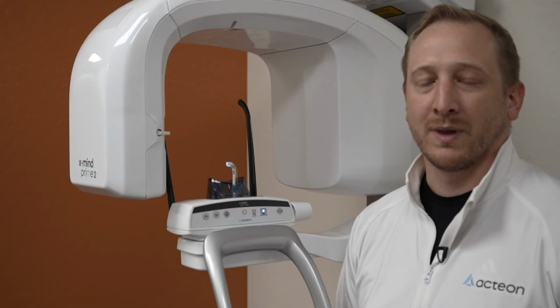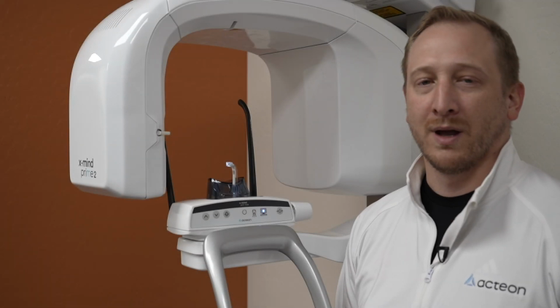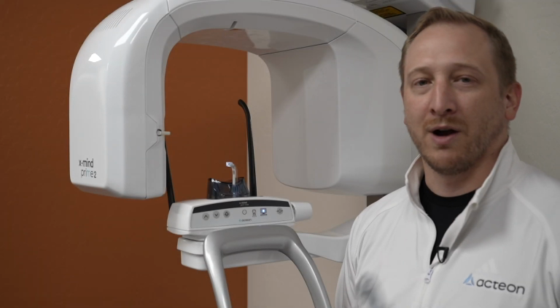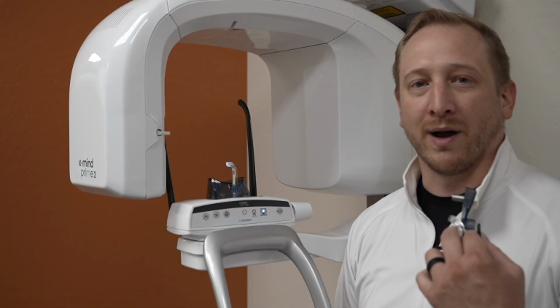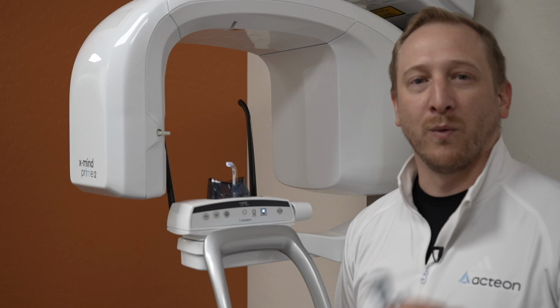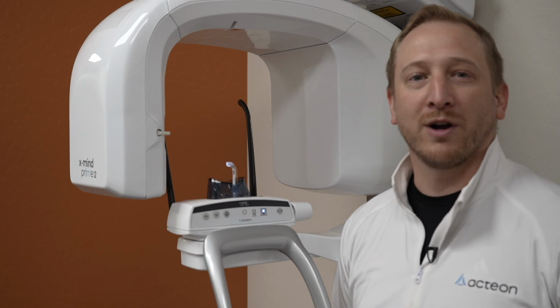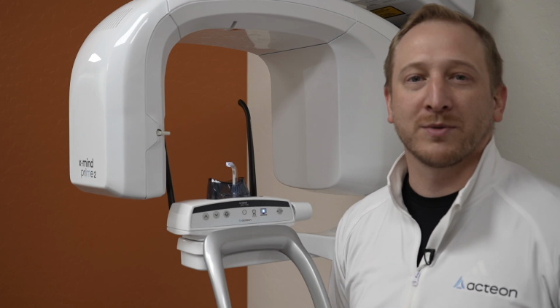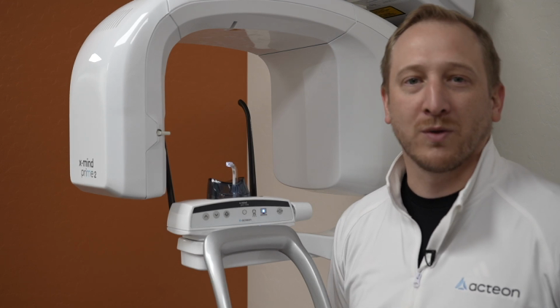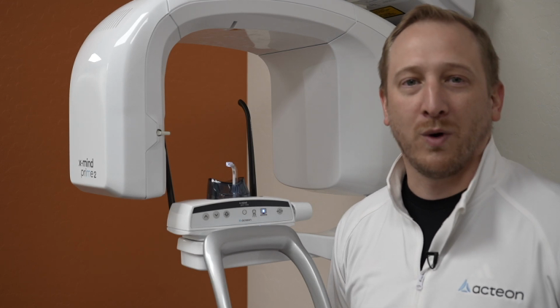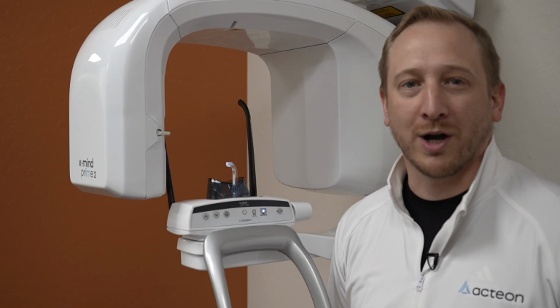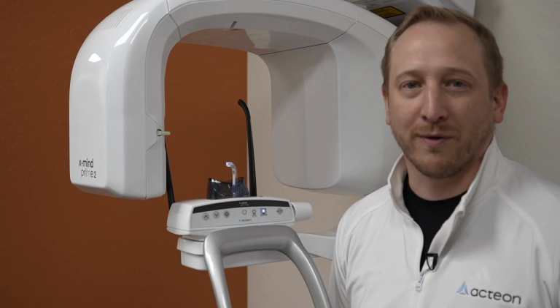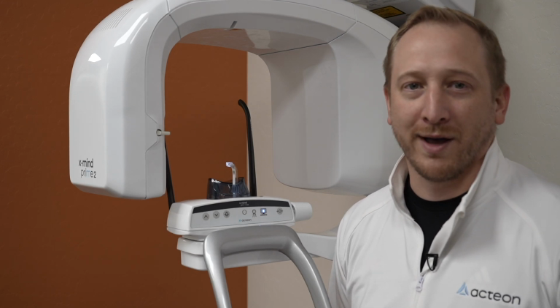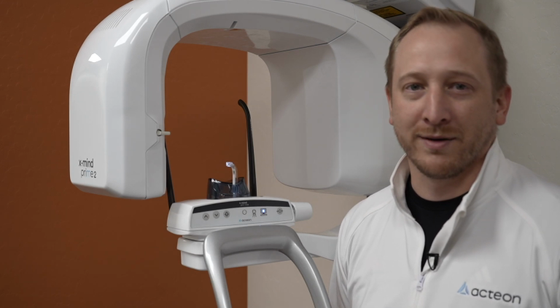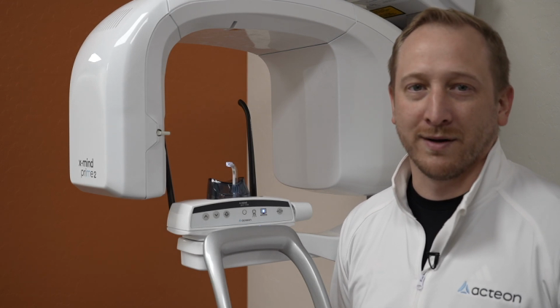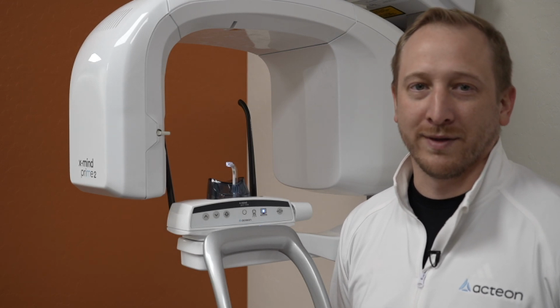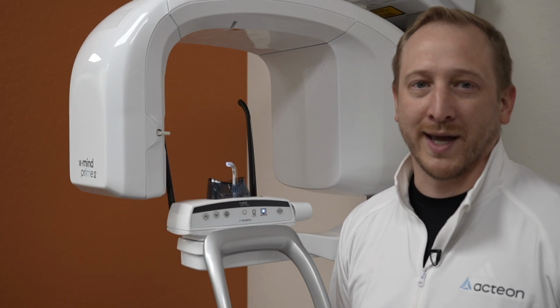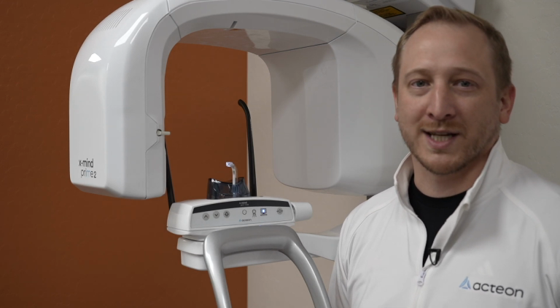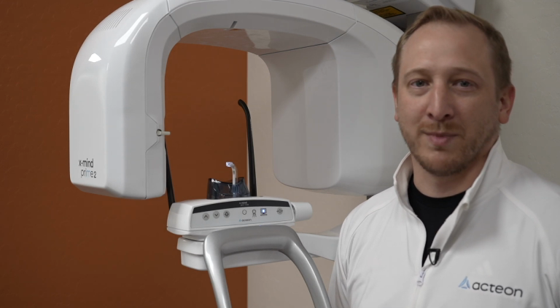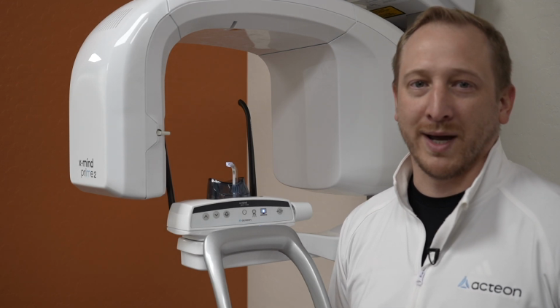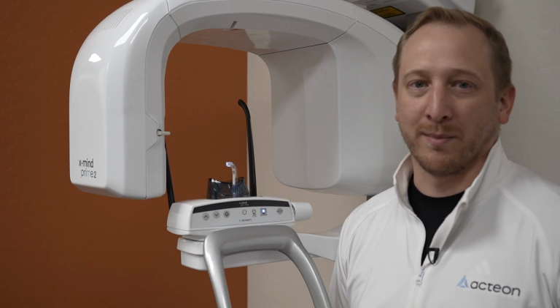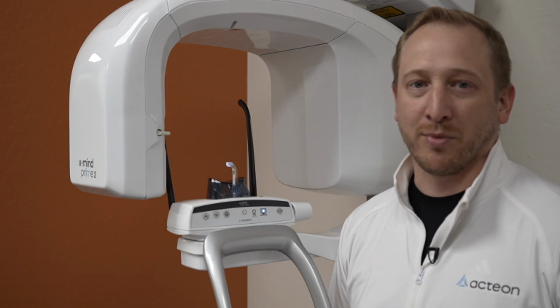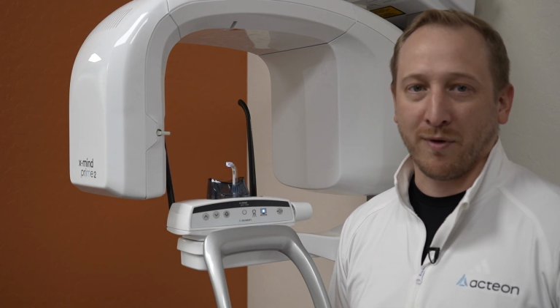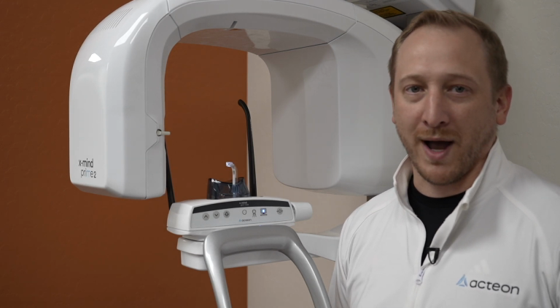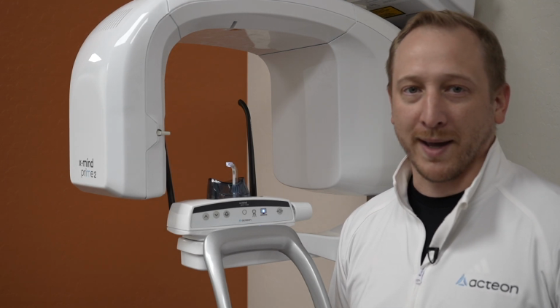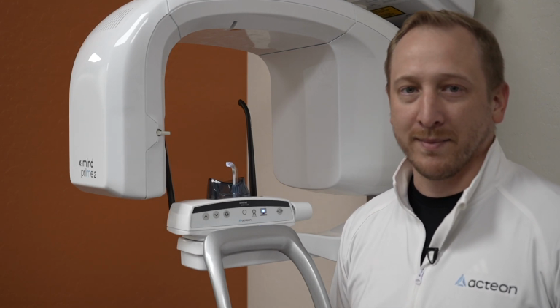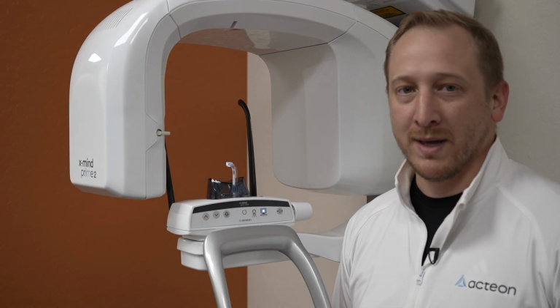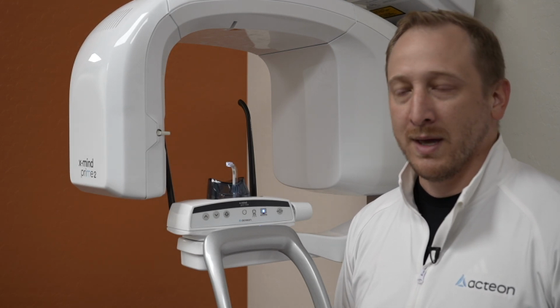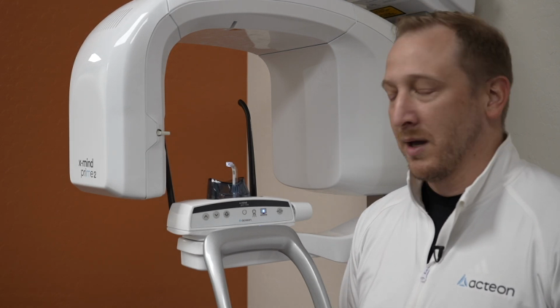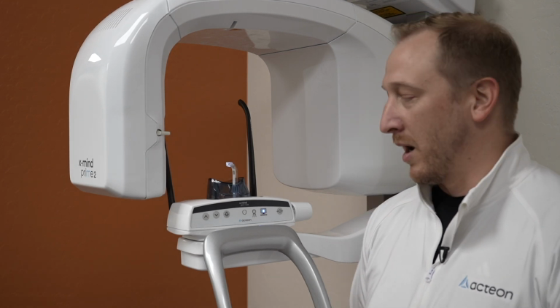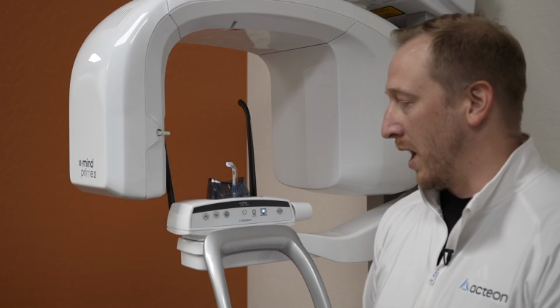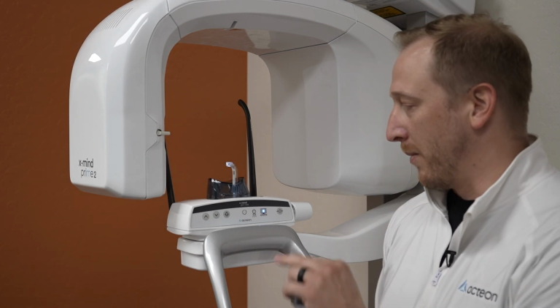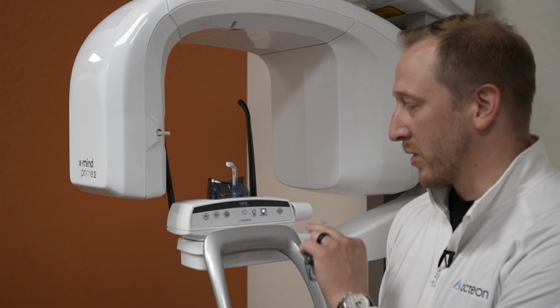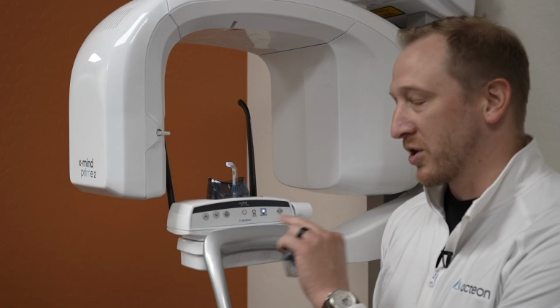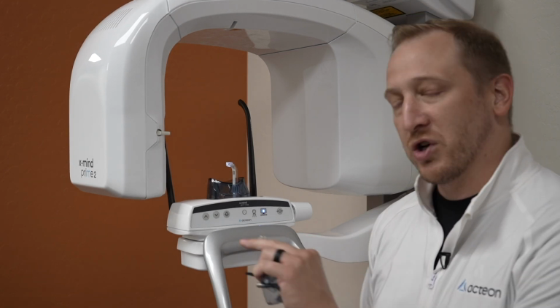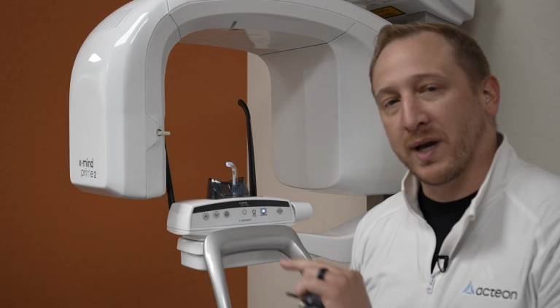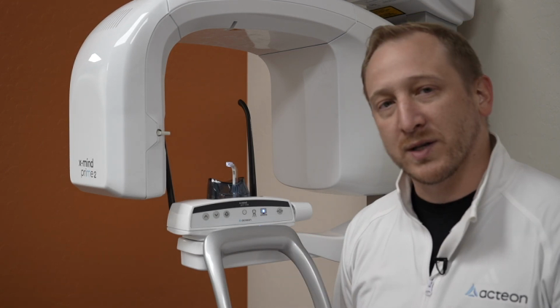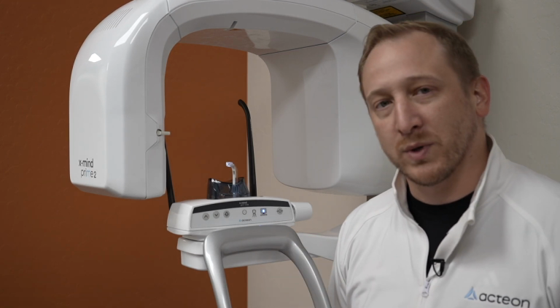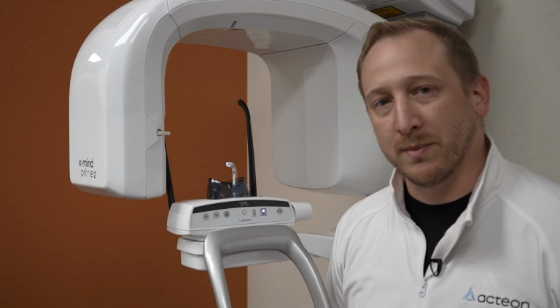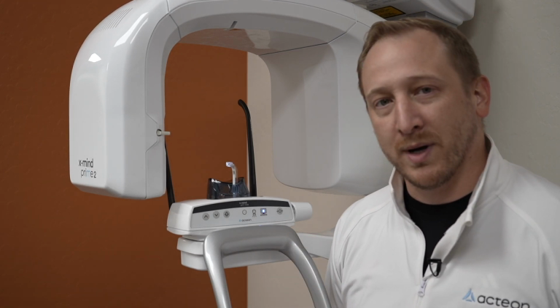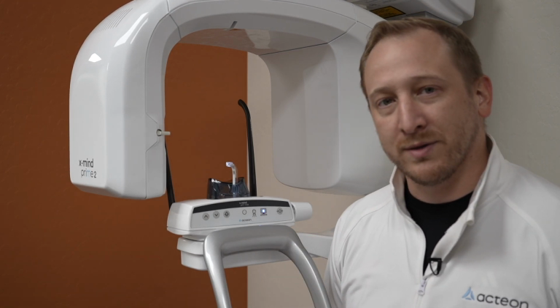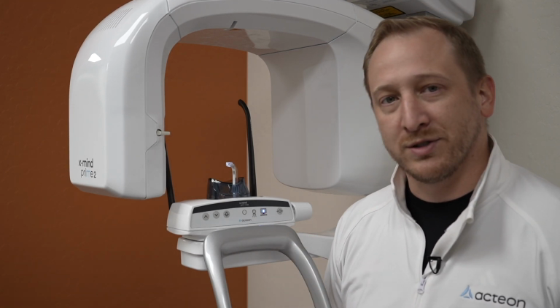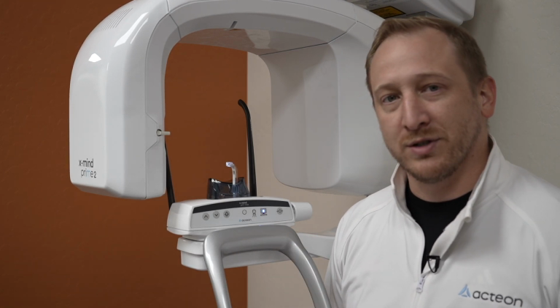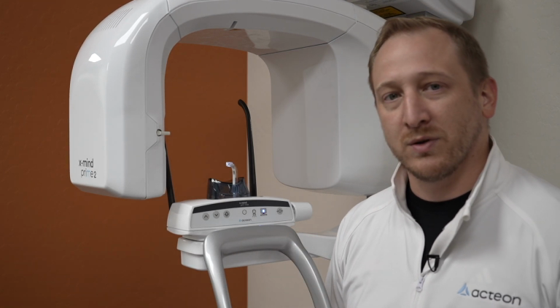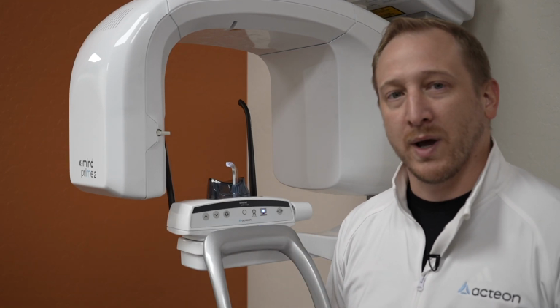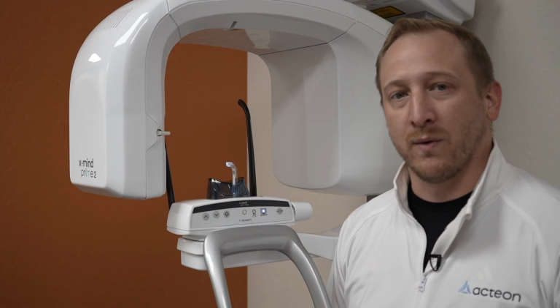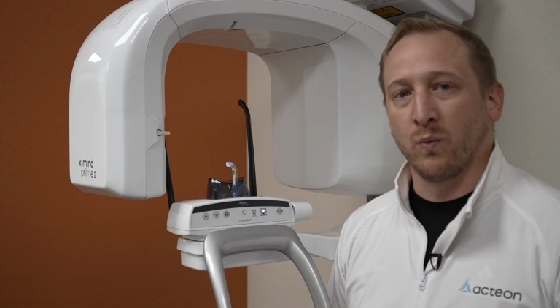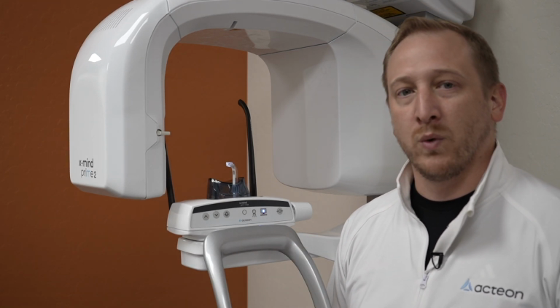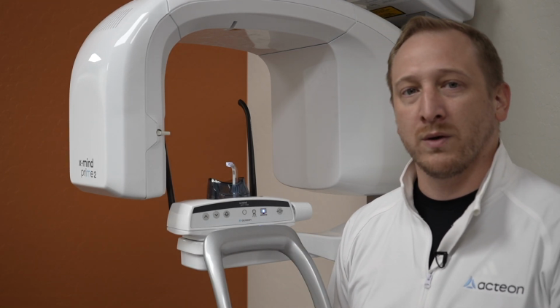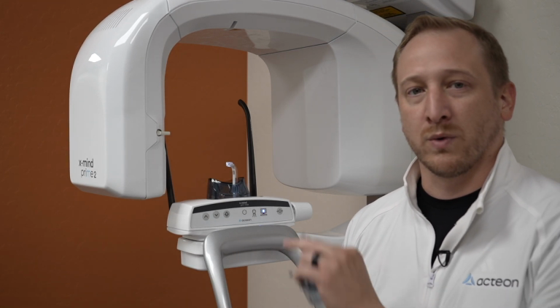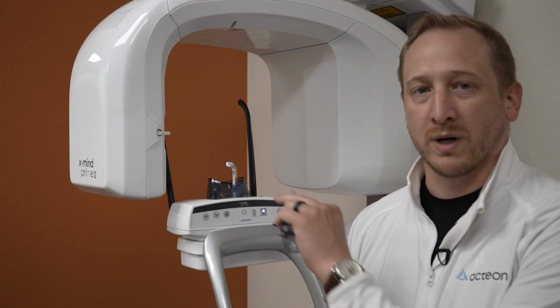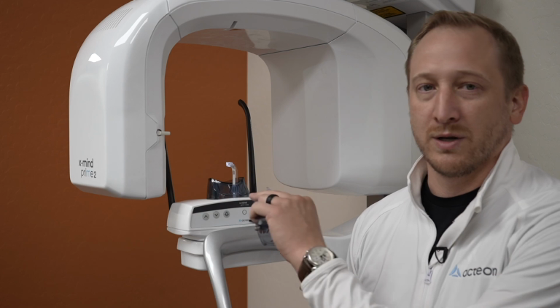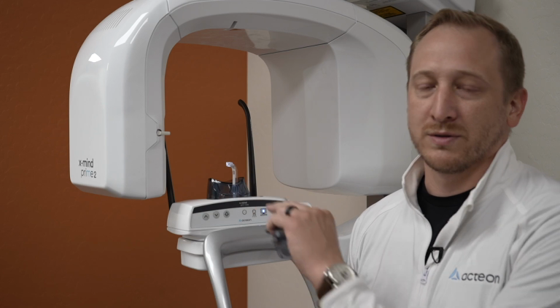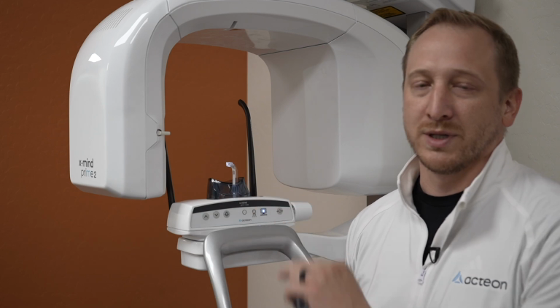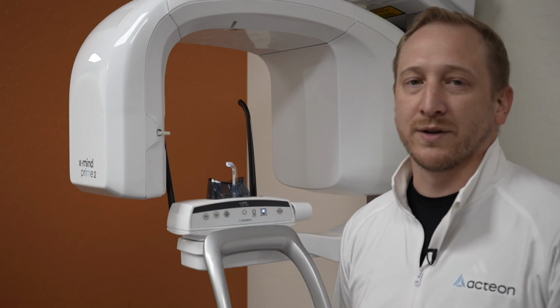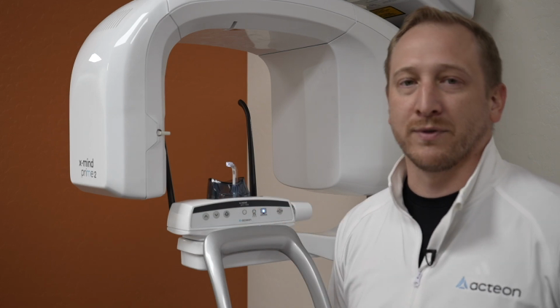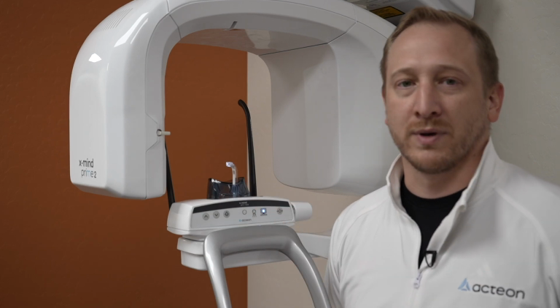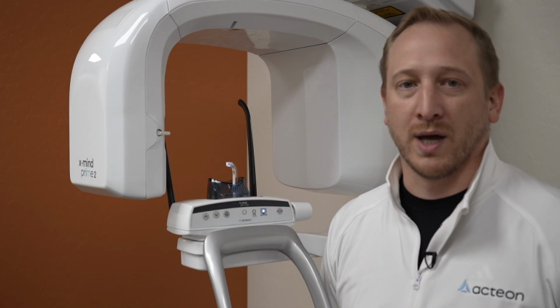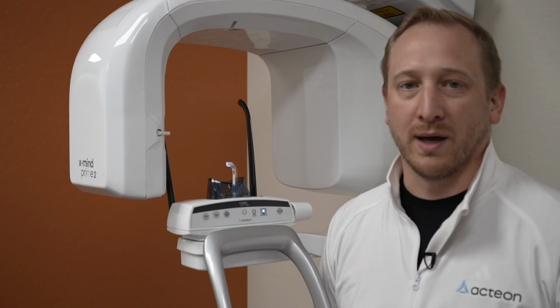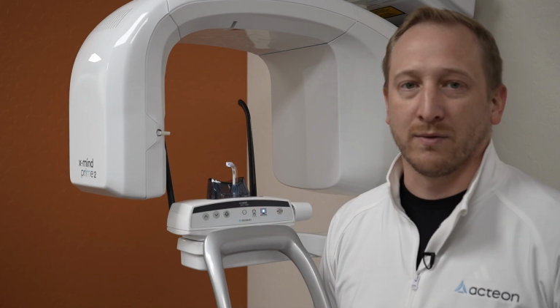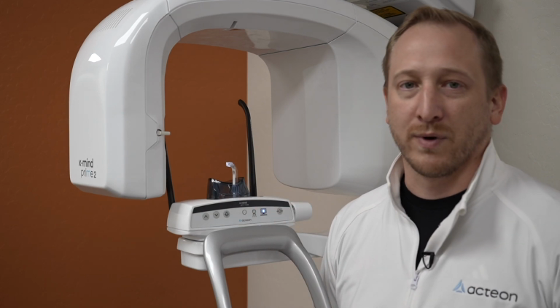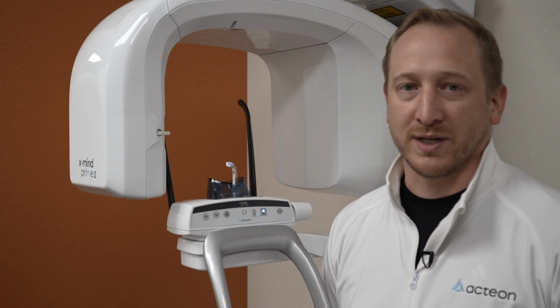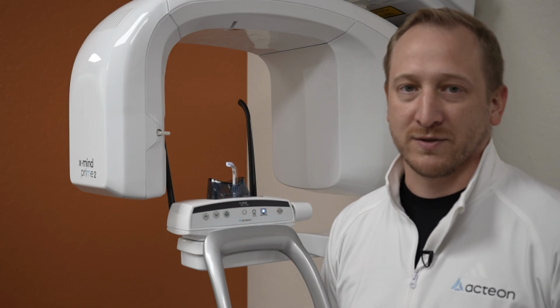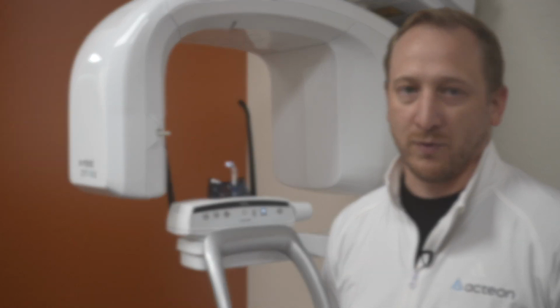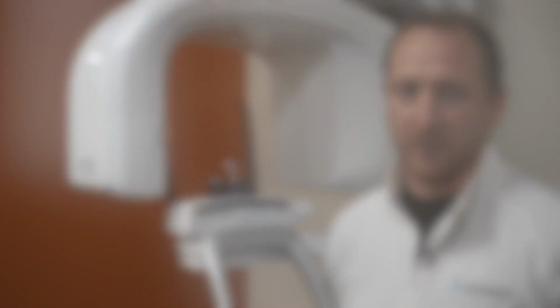Welcome to the walk-around of the X-Mind Prime. We're going to showcase what the buttons do and what we're going to use the different rests for.